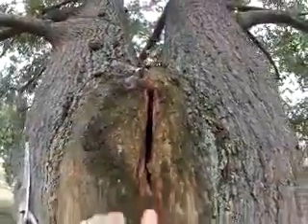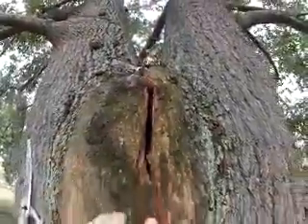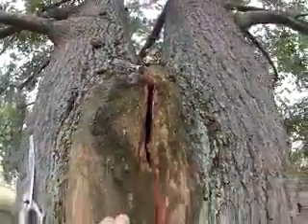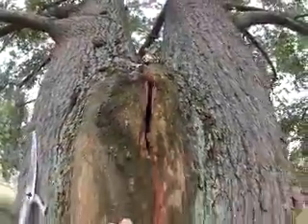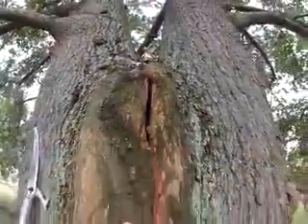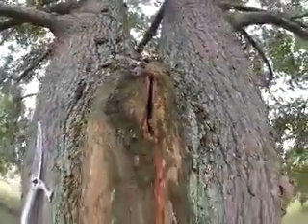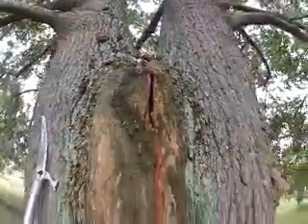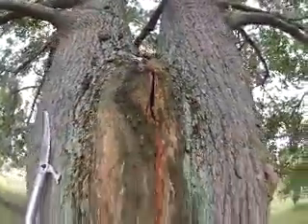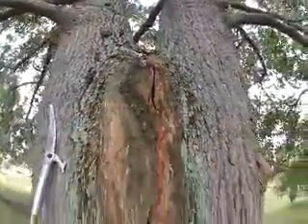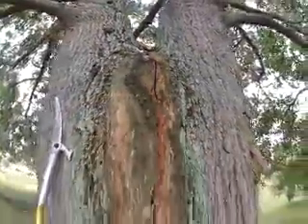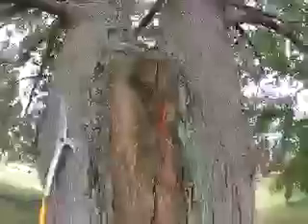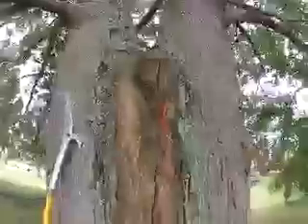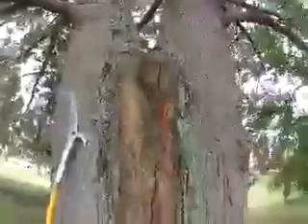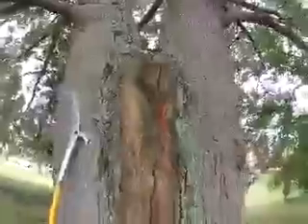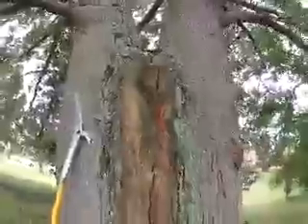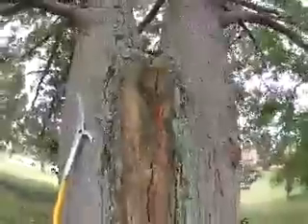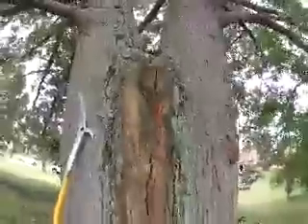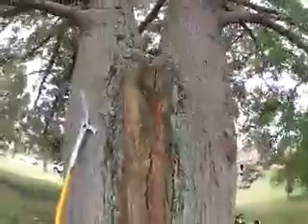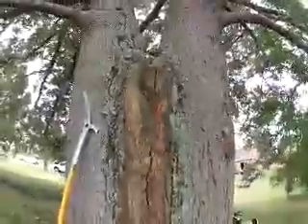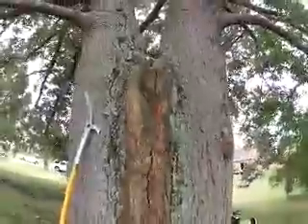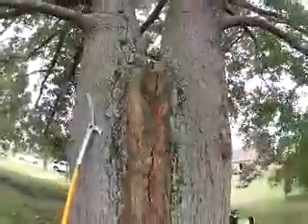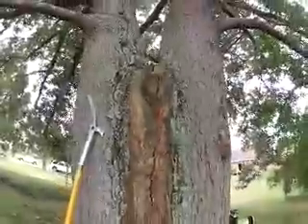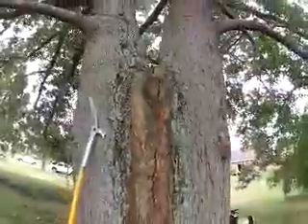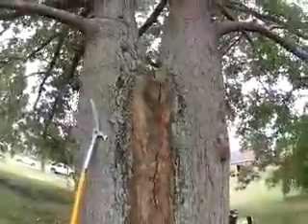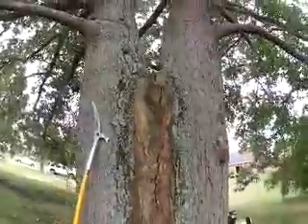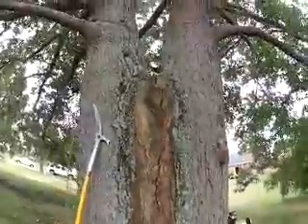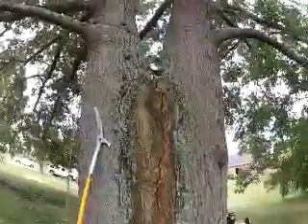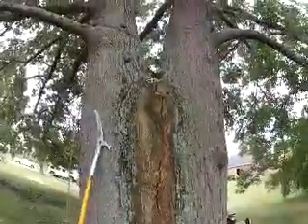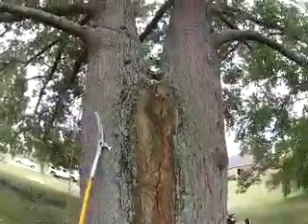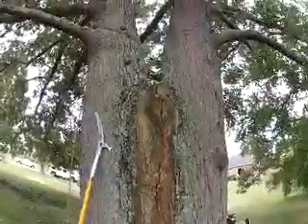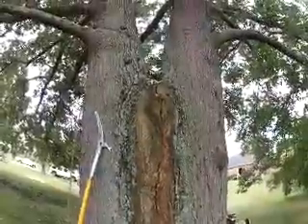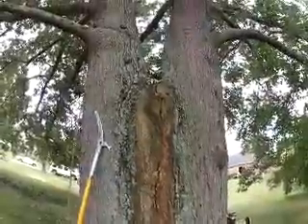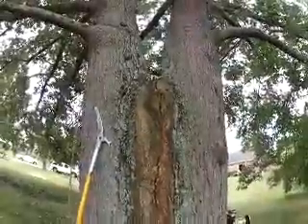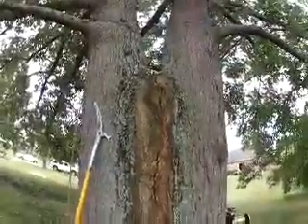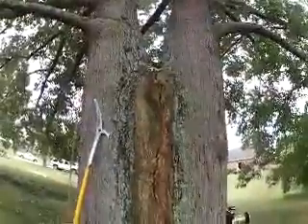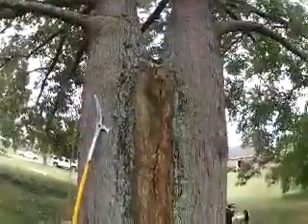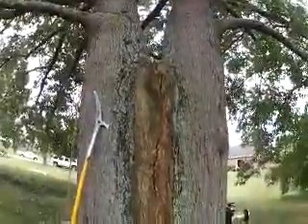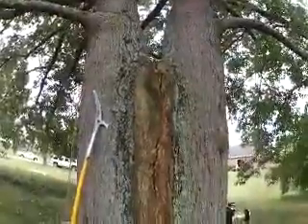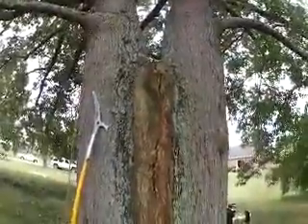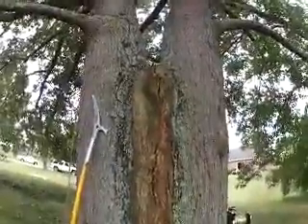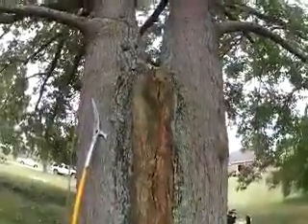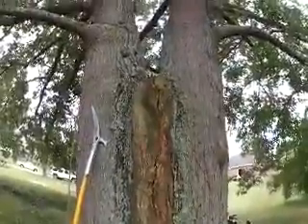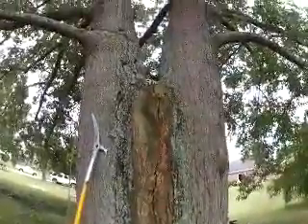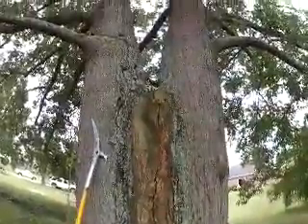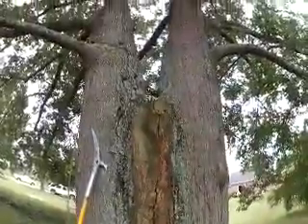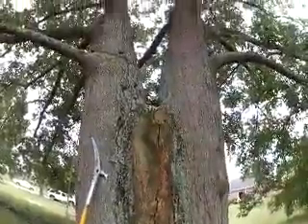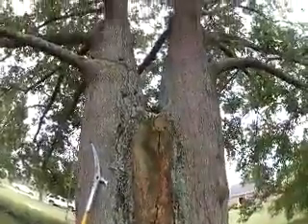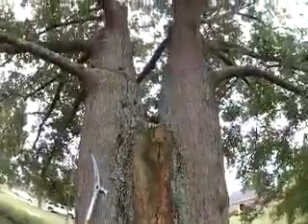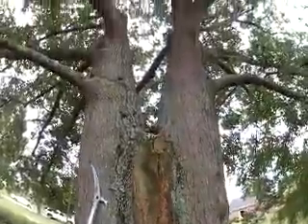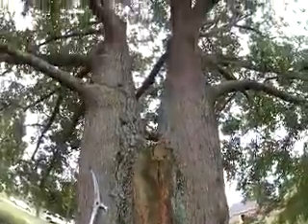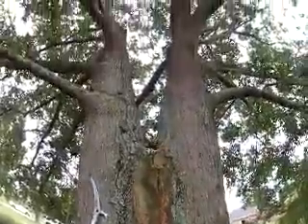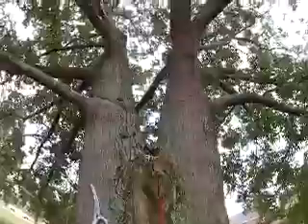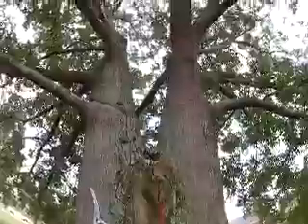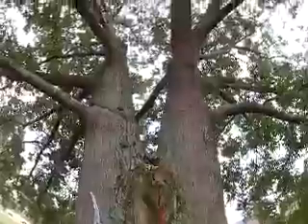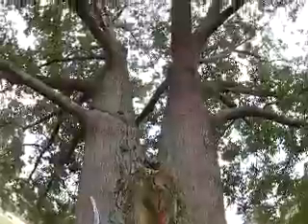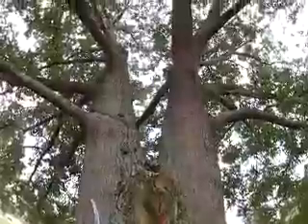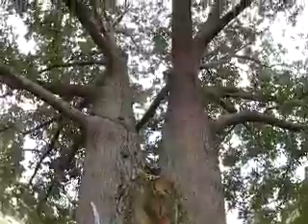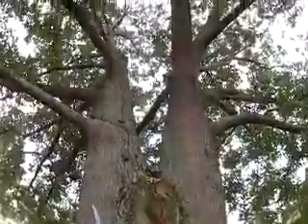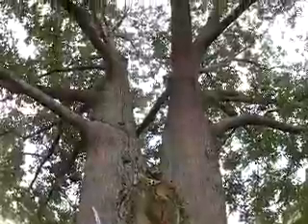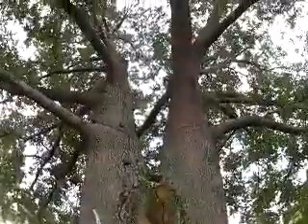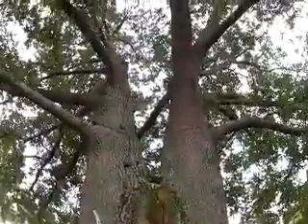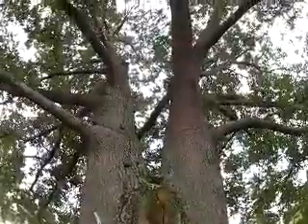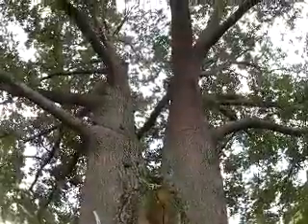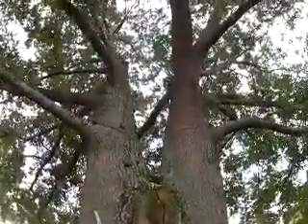Just by putting some hardware in here we can support this tree and hopefully it'll last another hundred years or more.